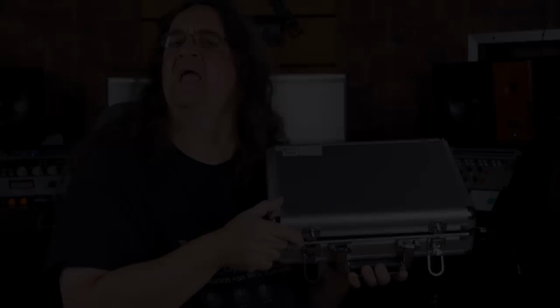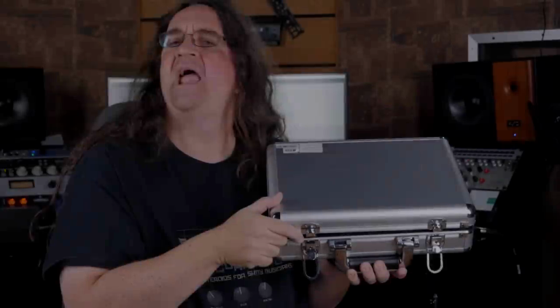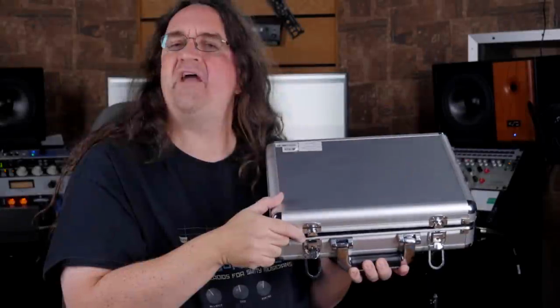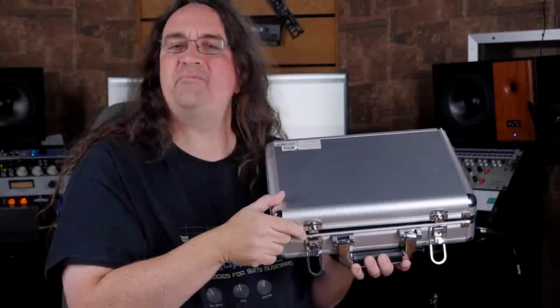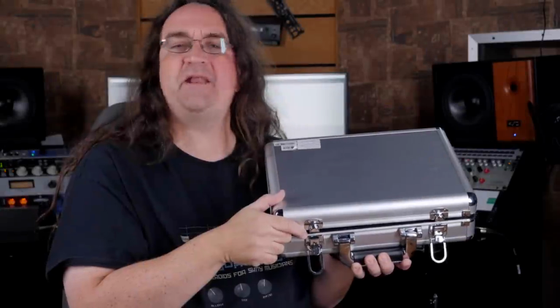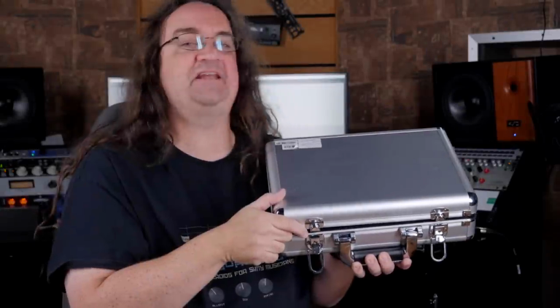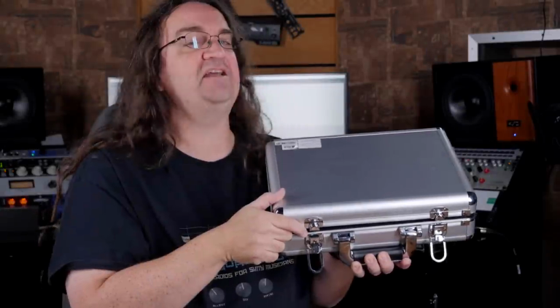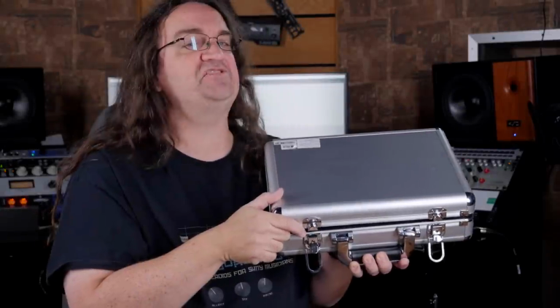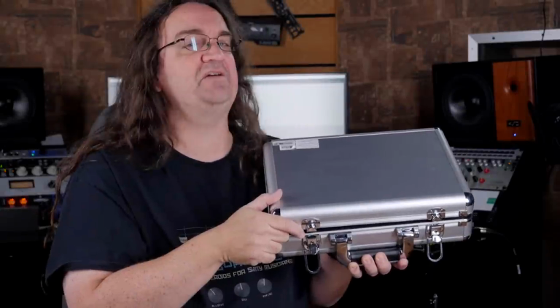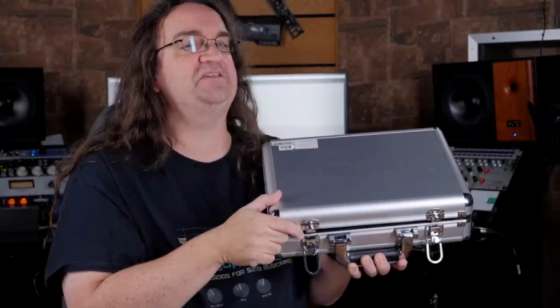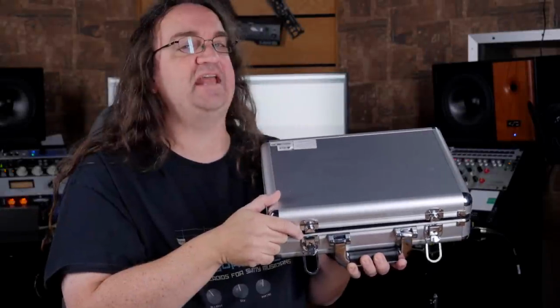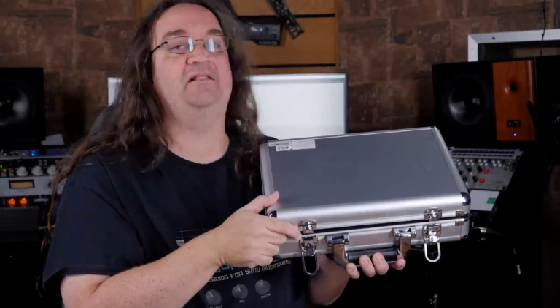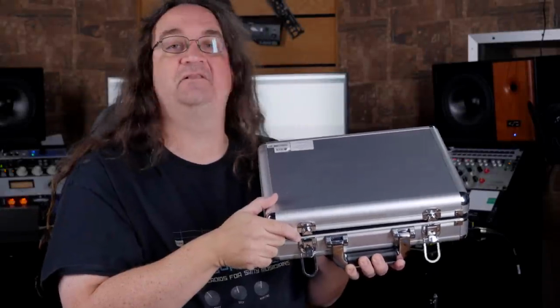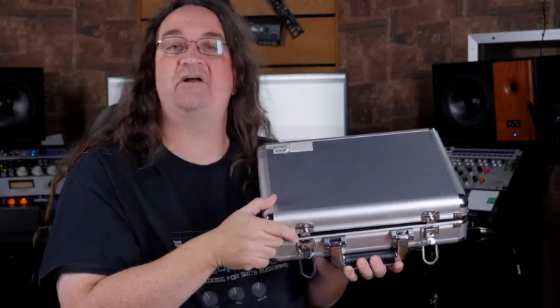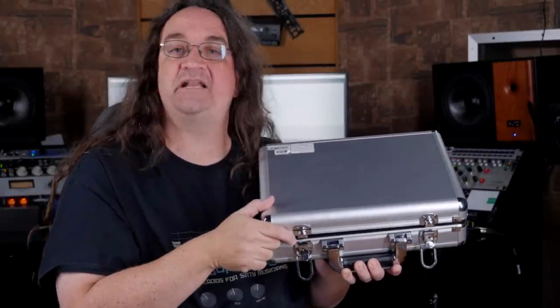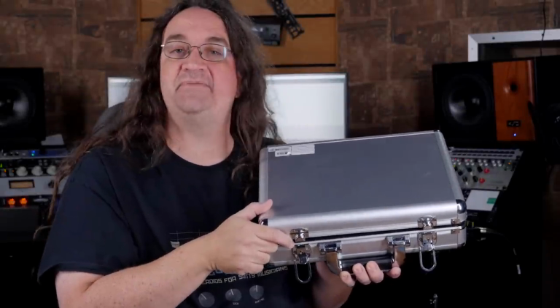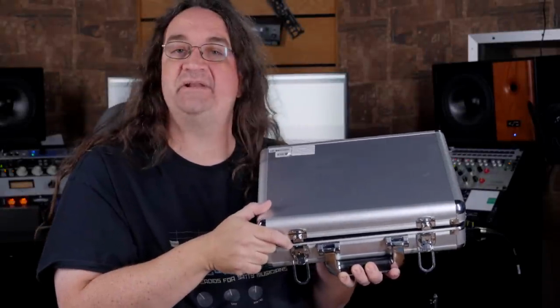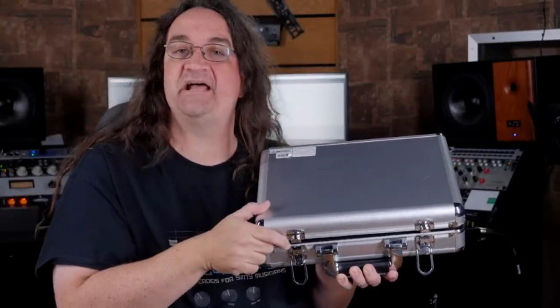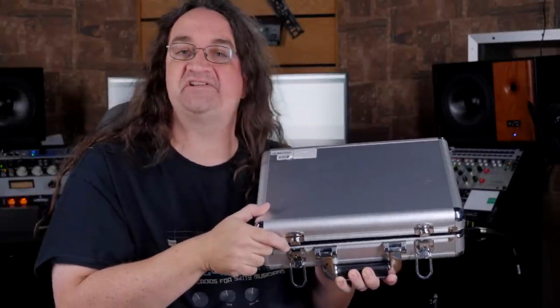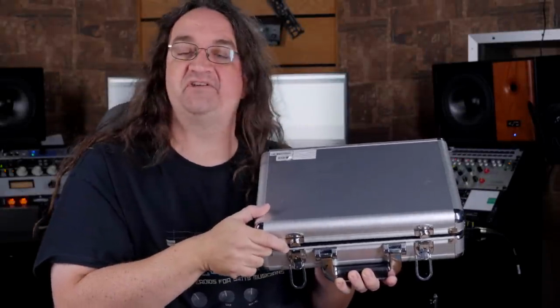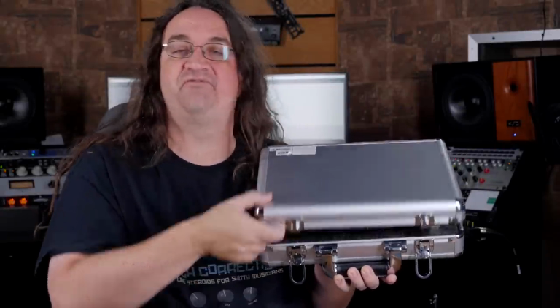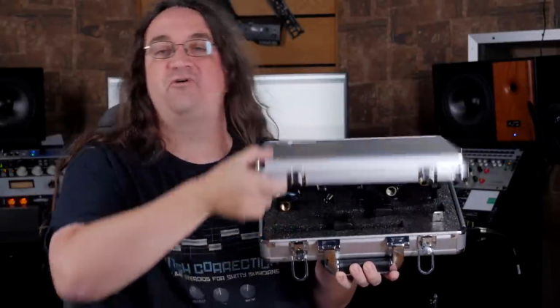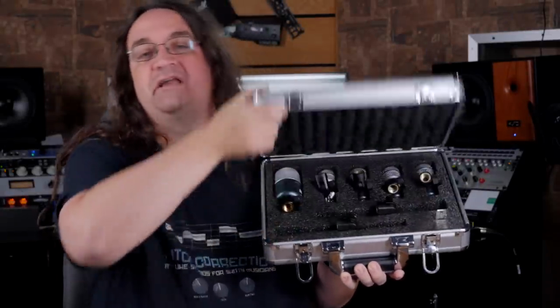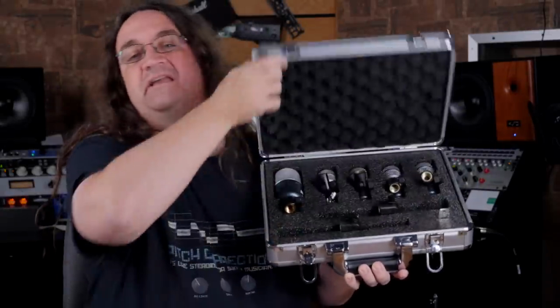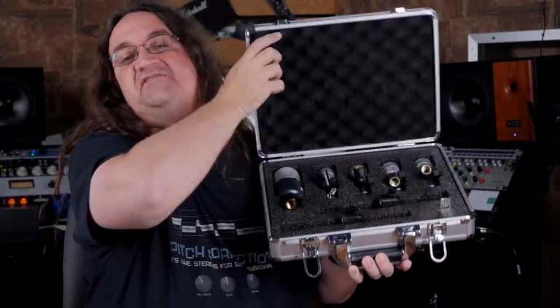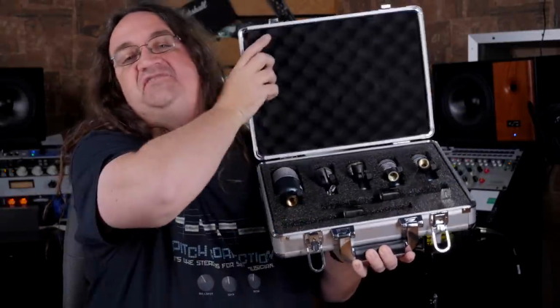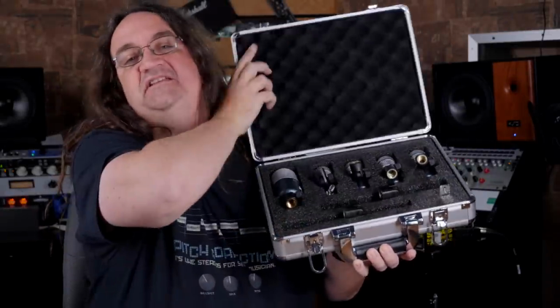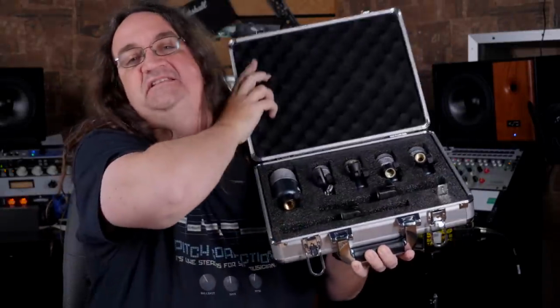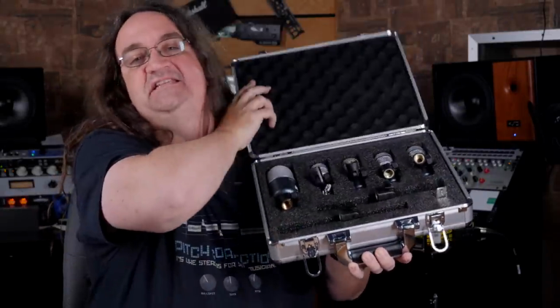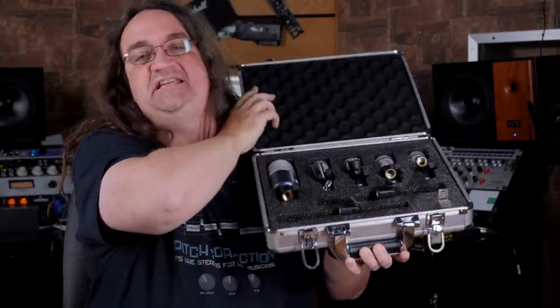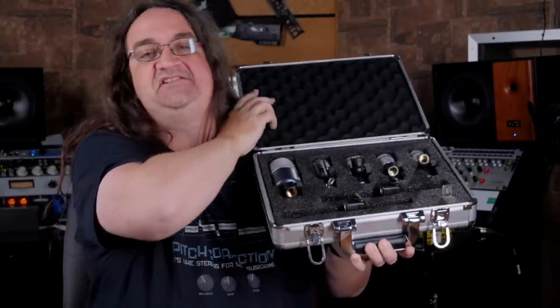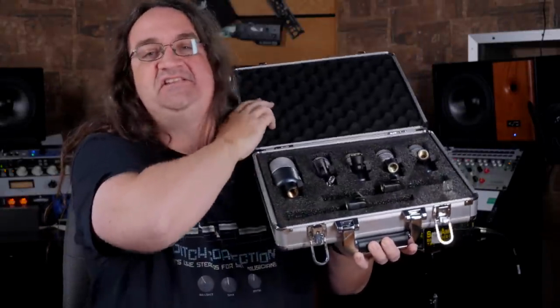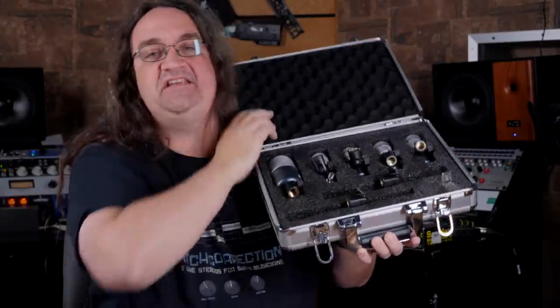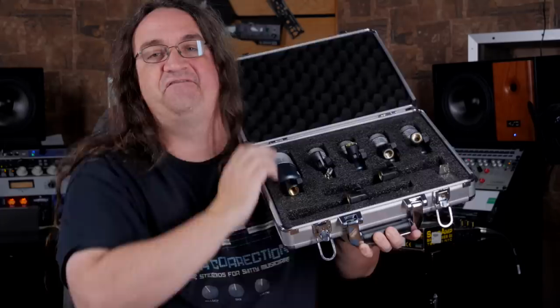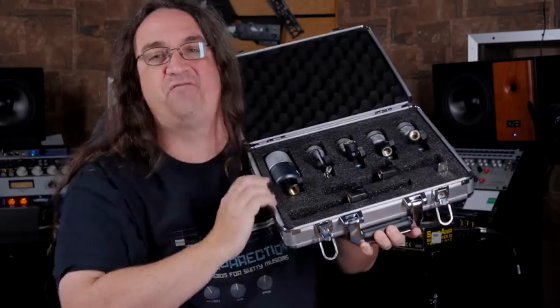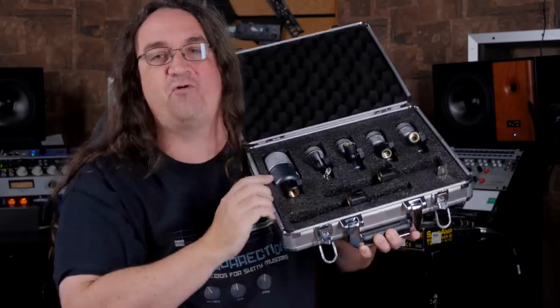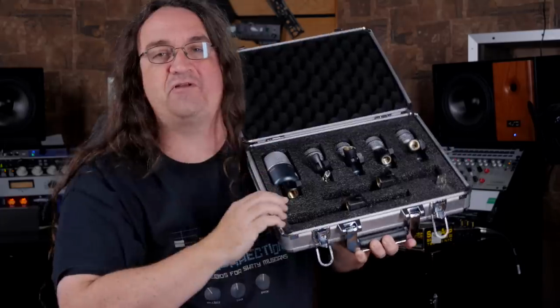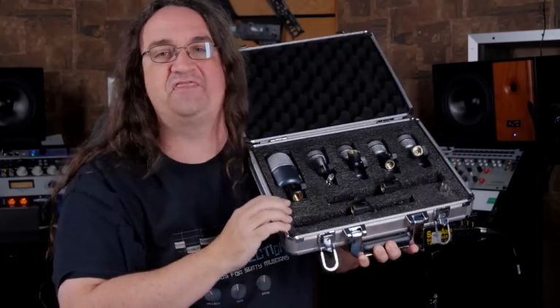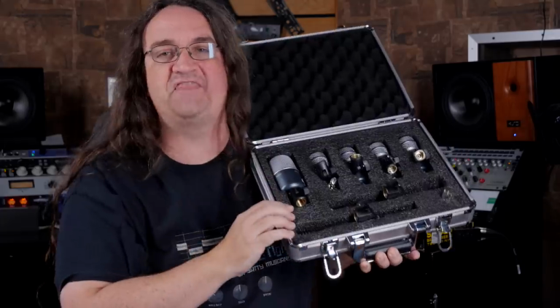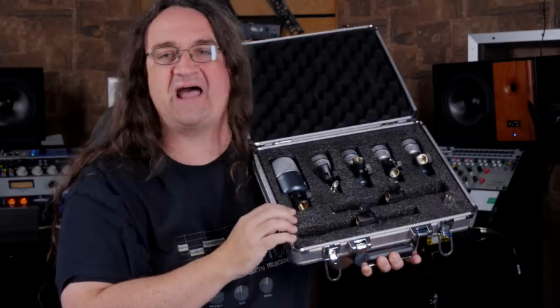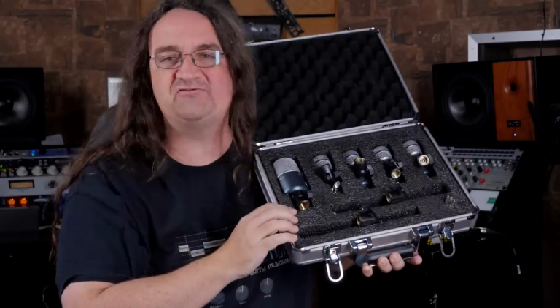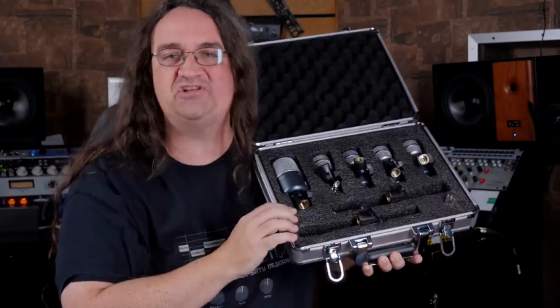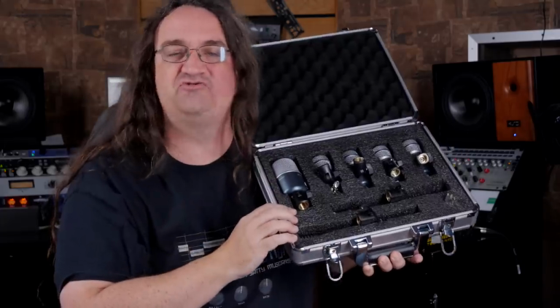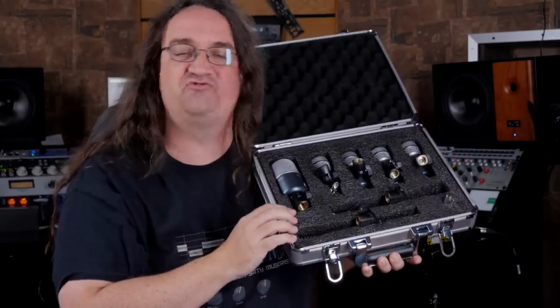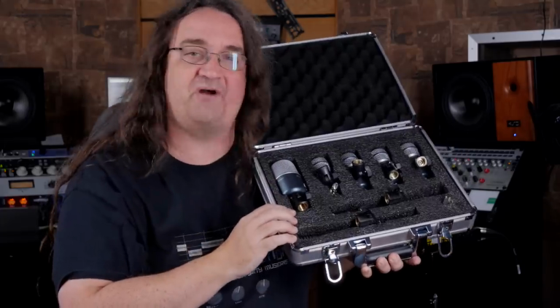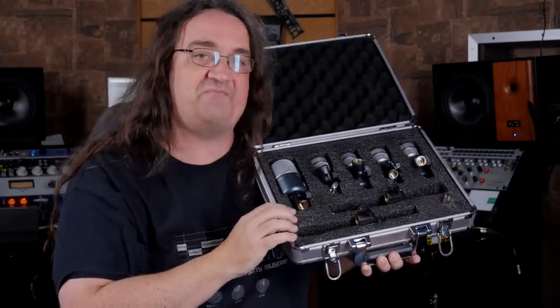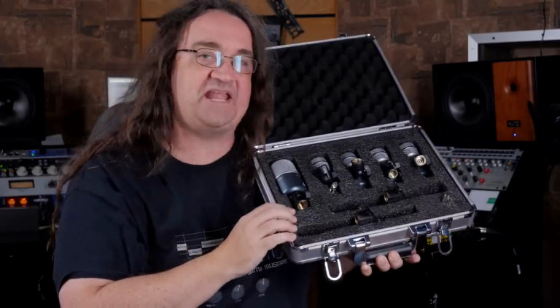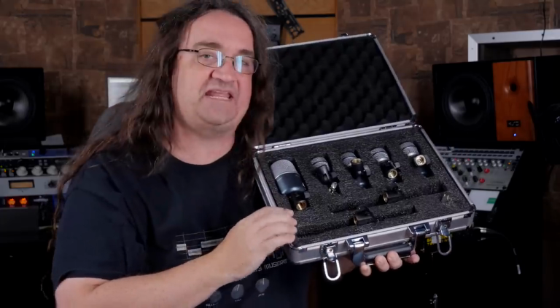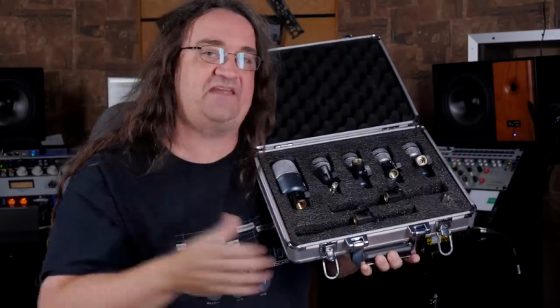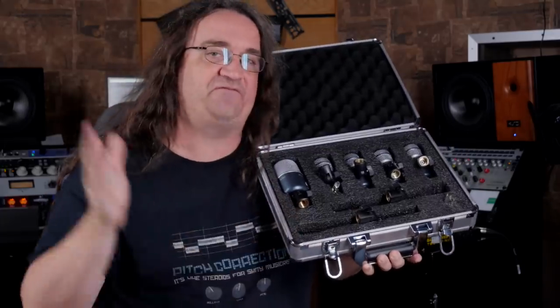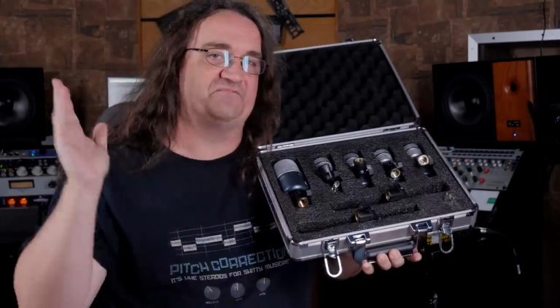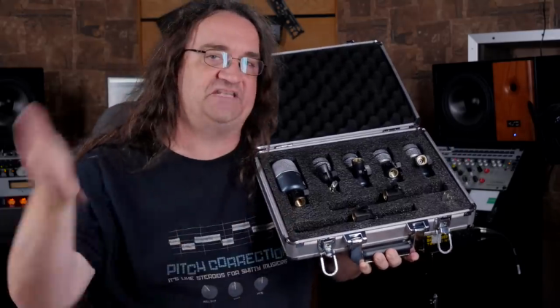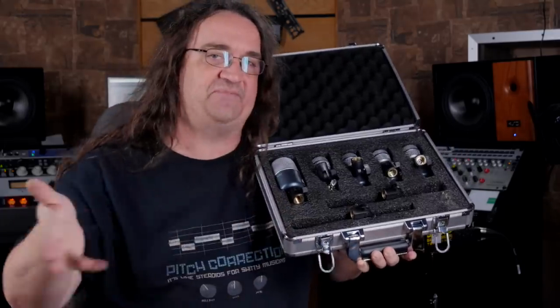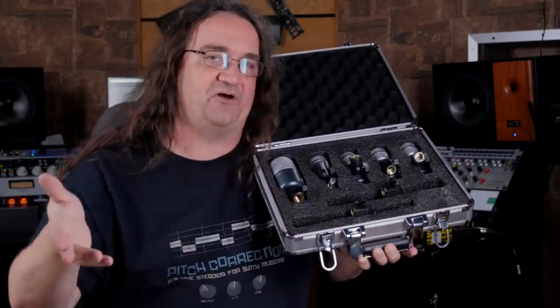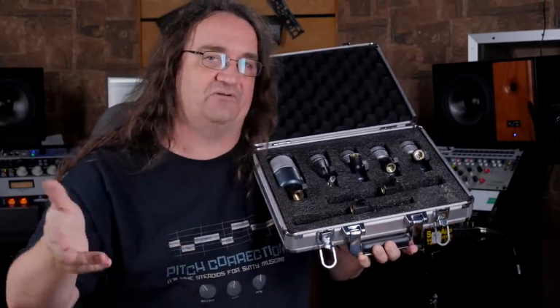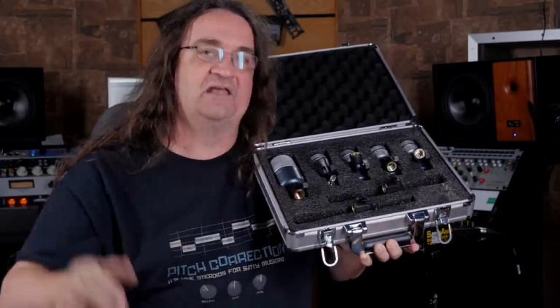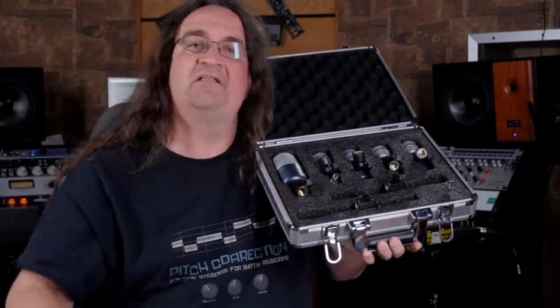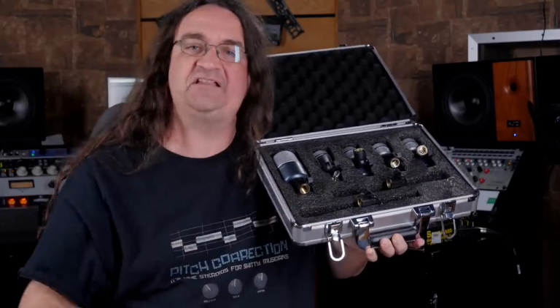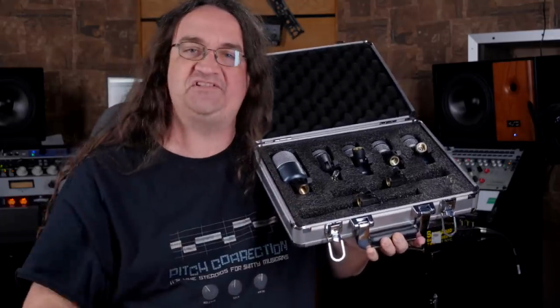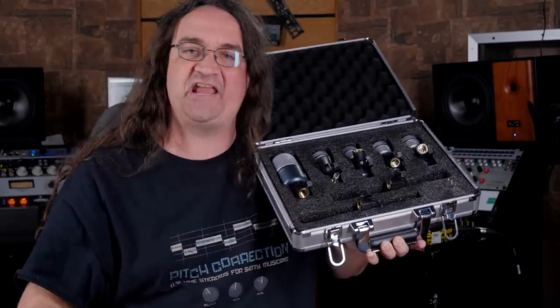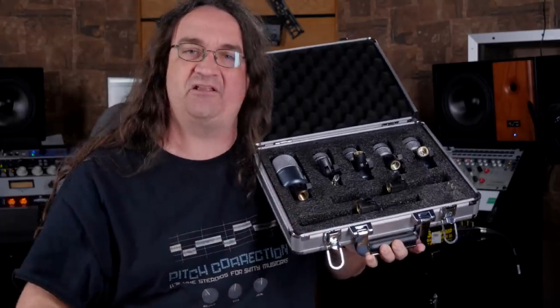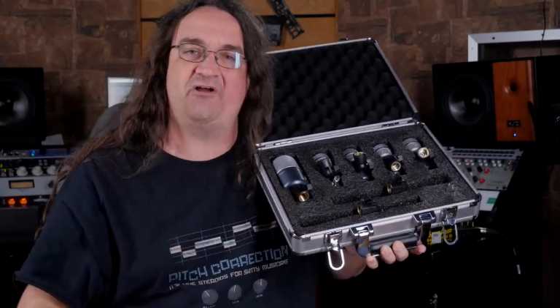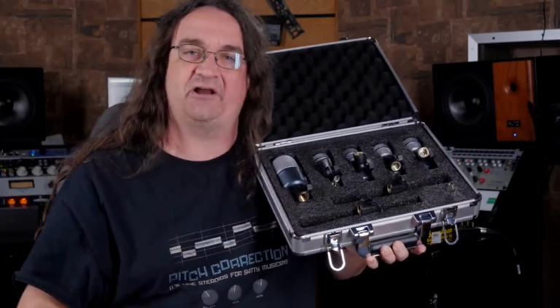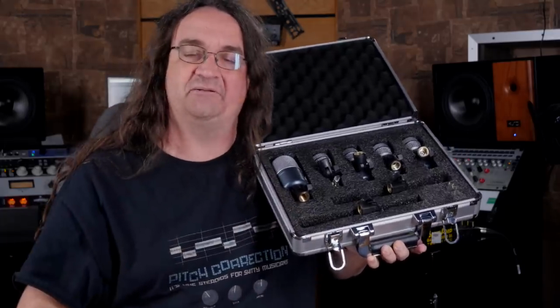Hey everybody, got something today a lot of you have been asking for — it is the DC 4000 drum mic kit from T-Bone. Let's take a look.